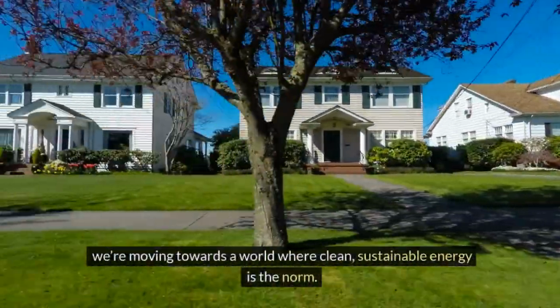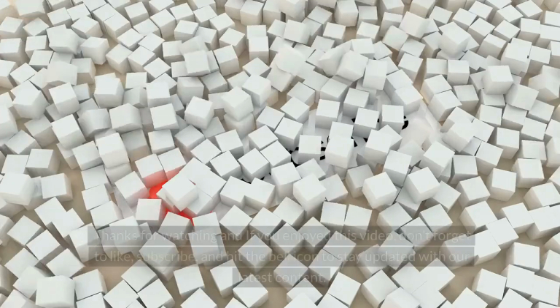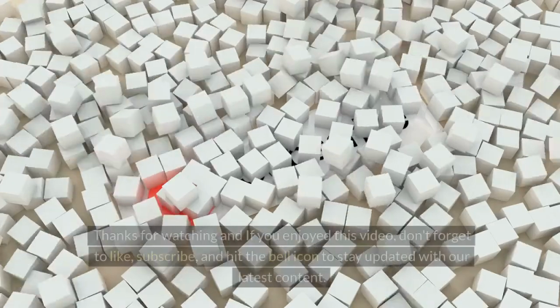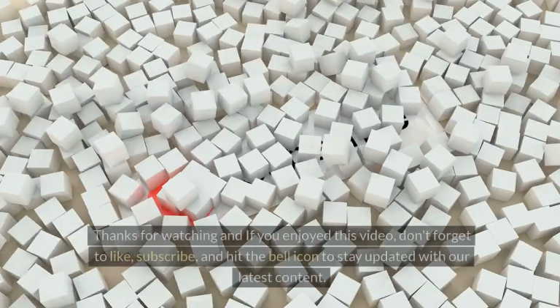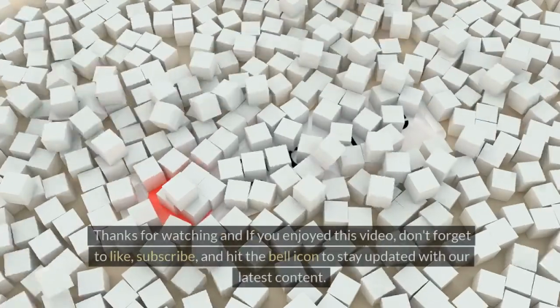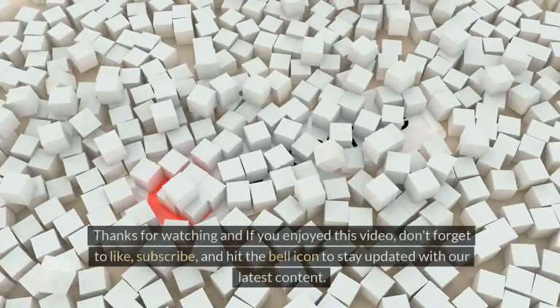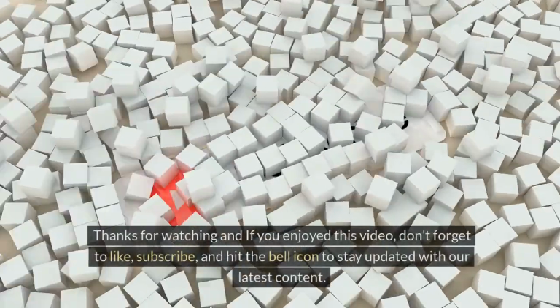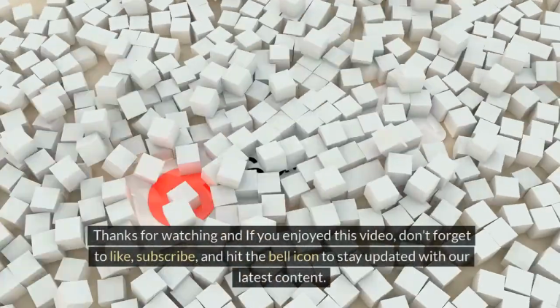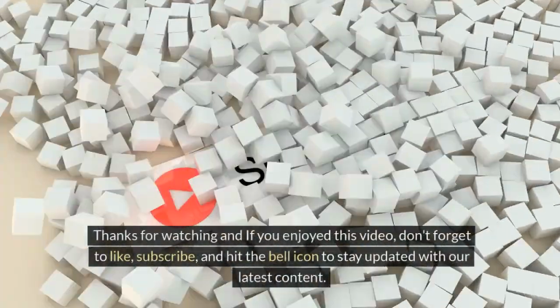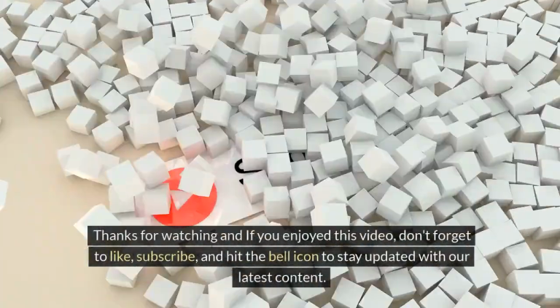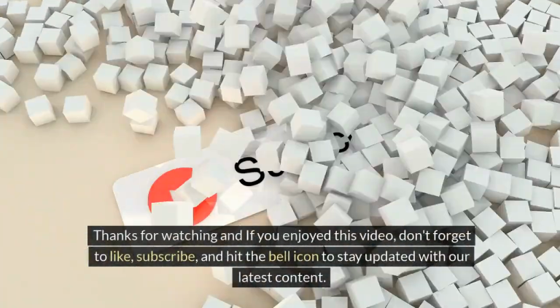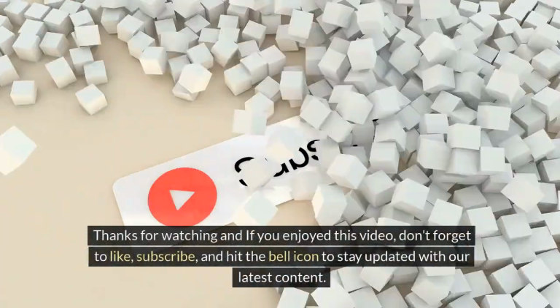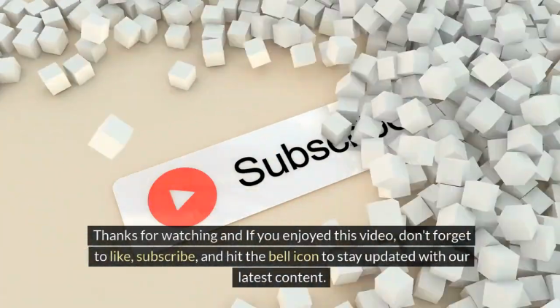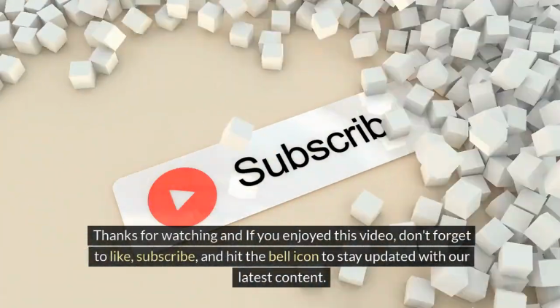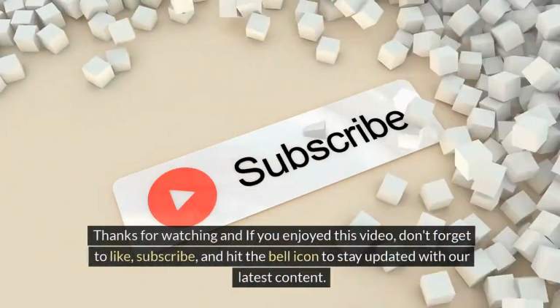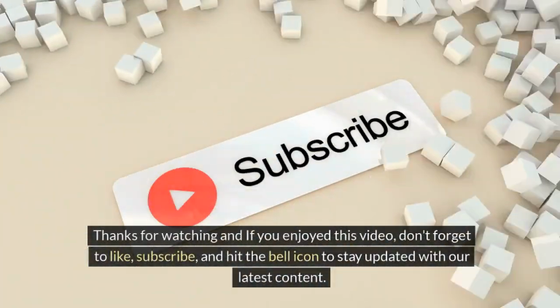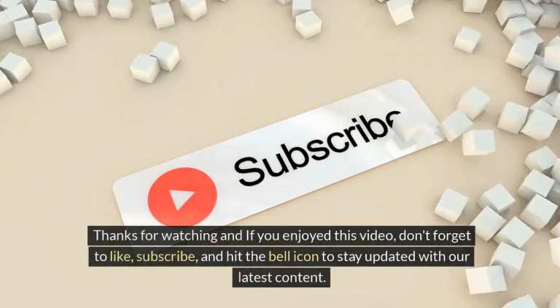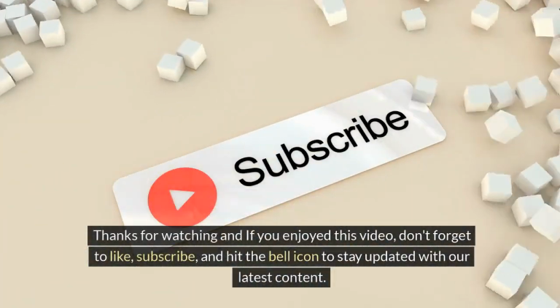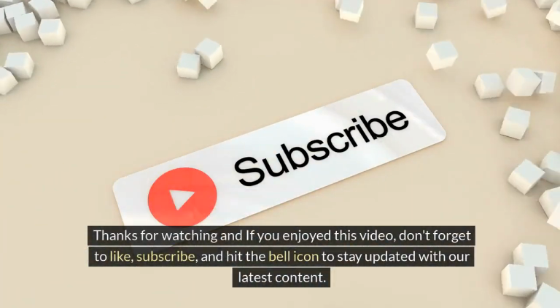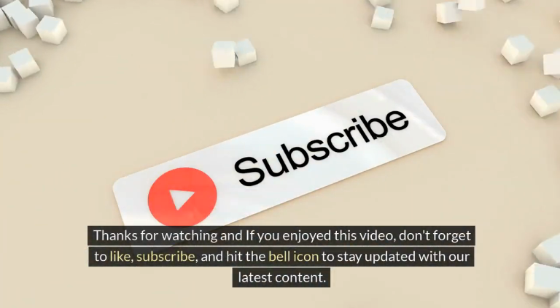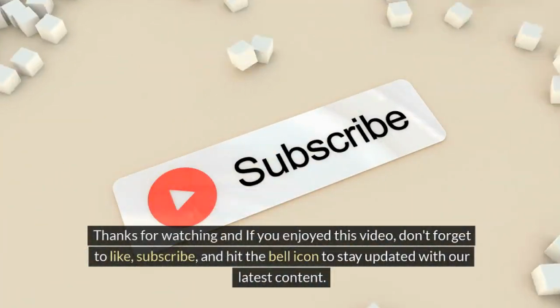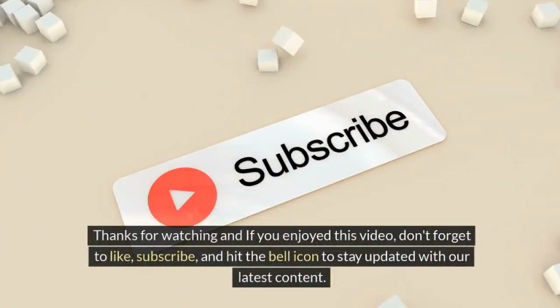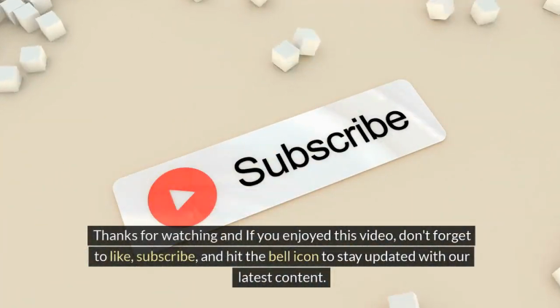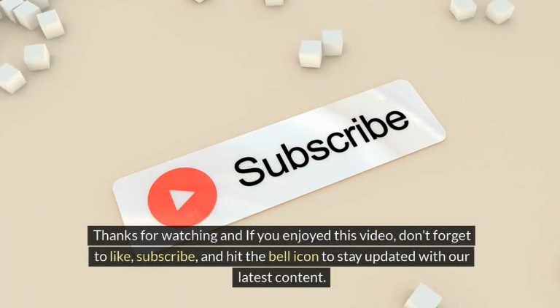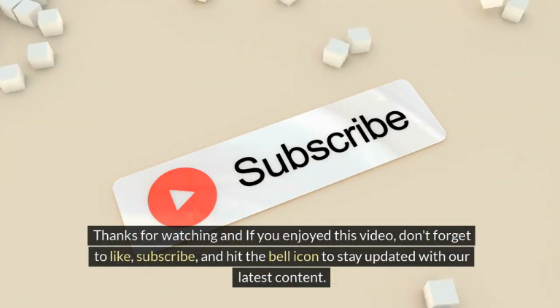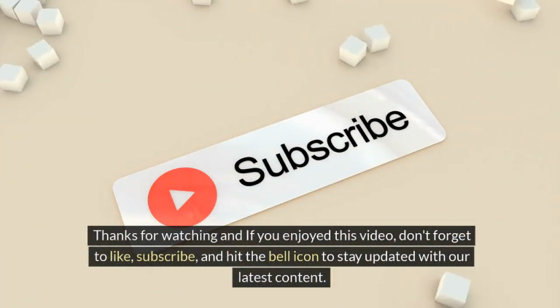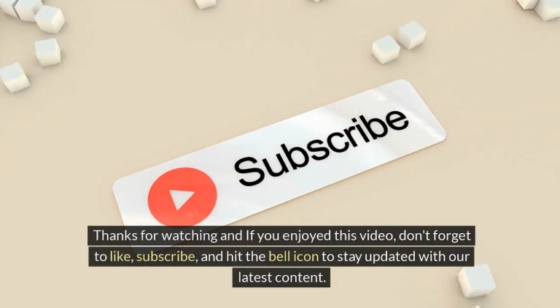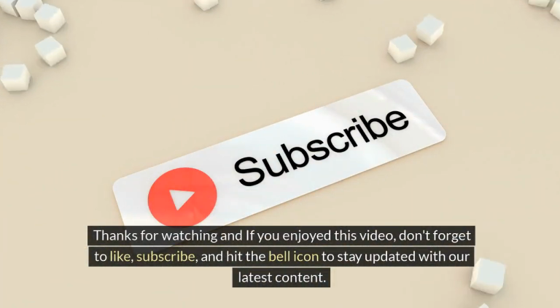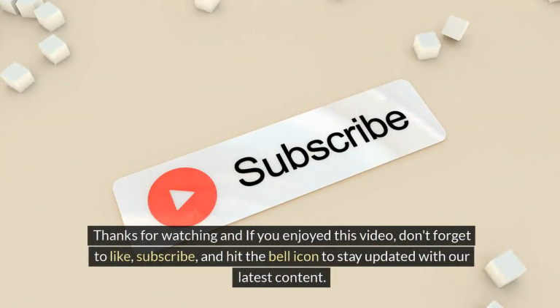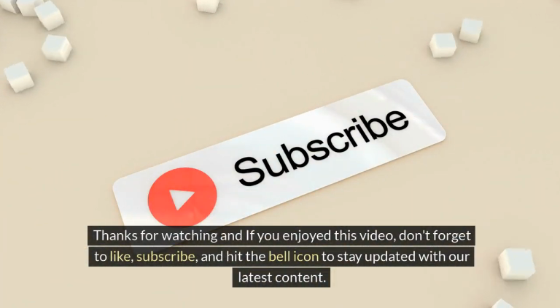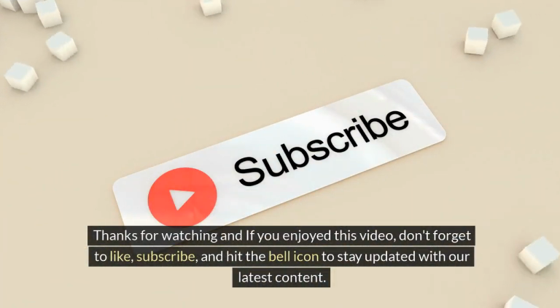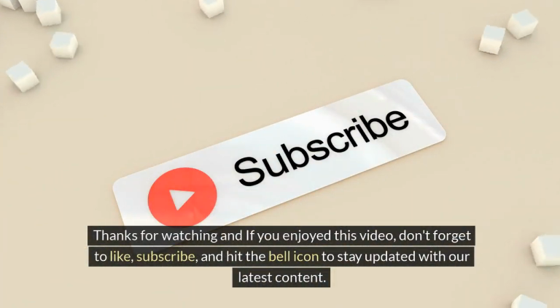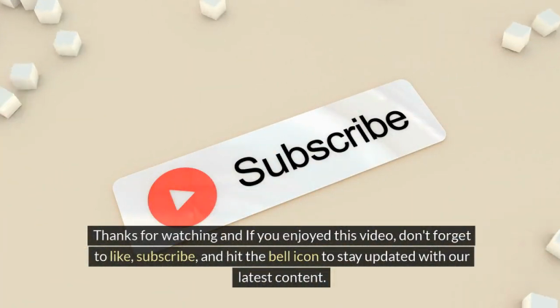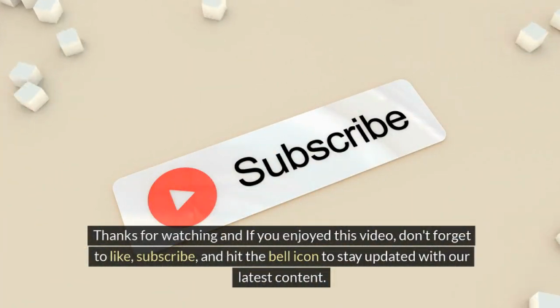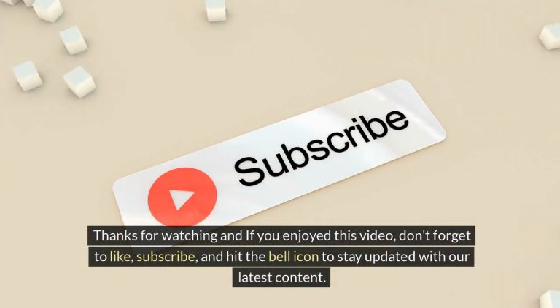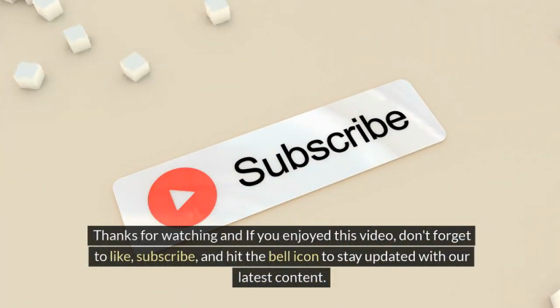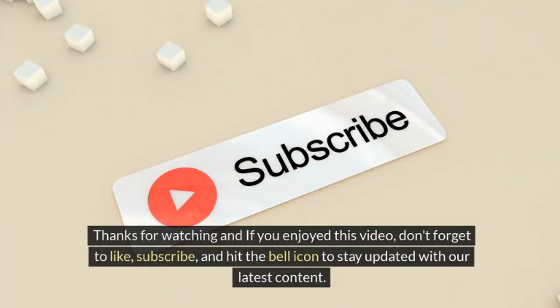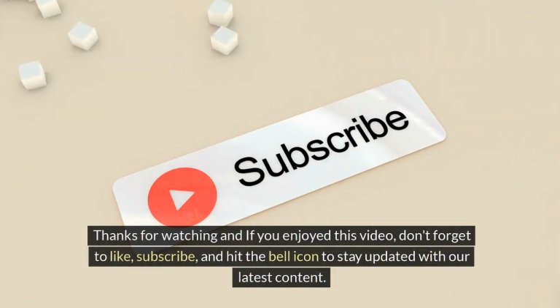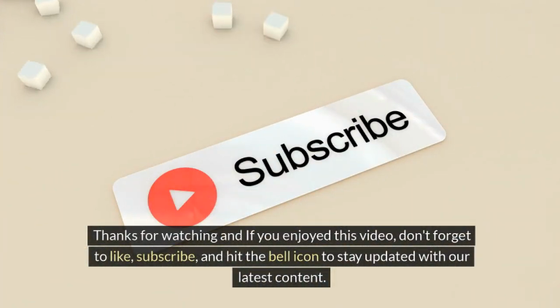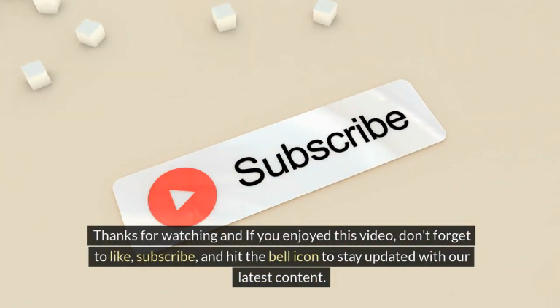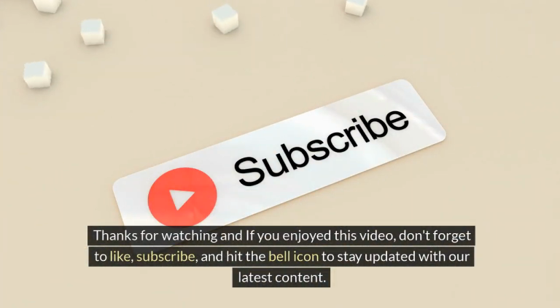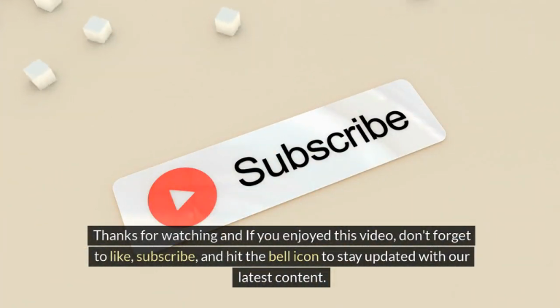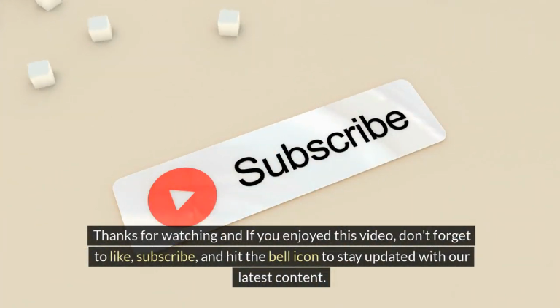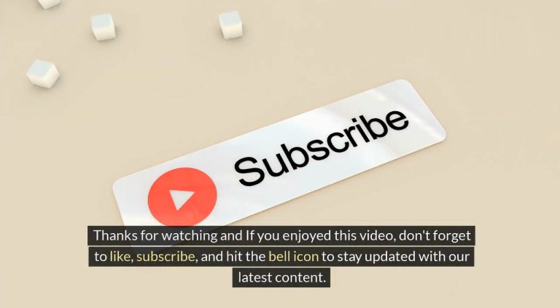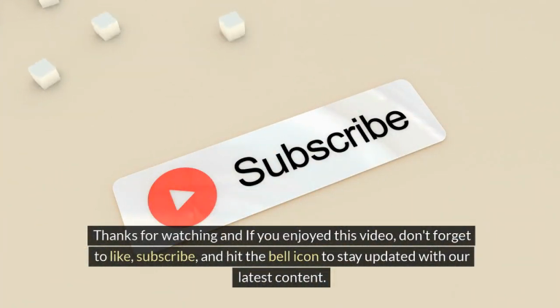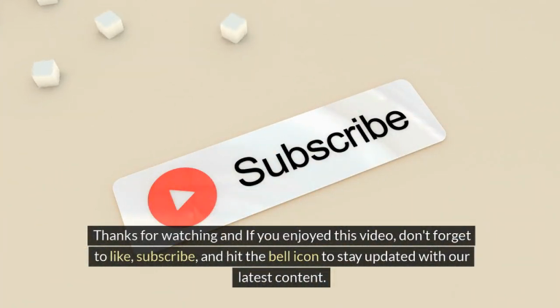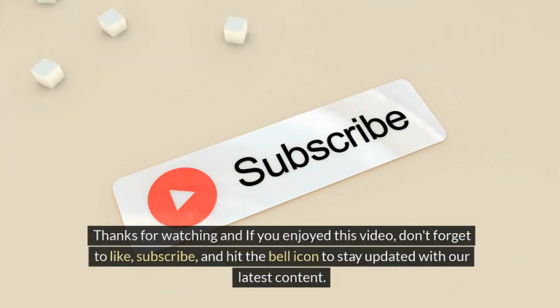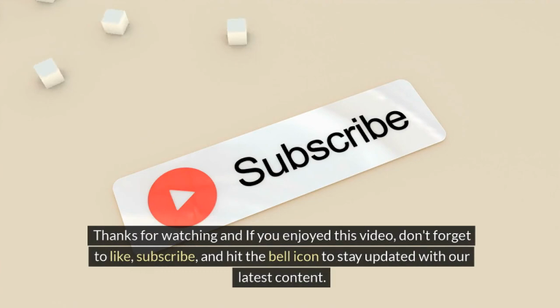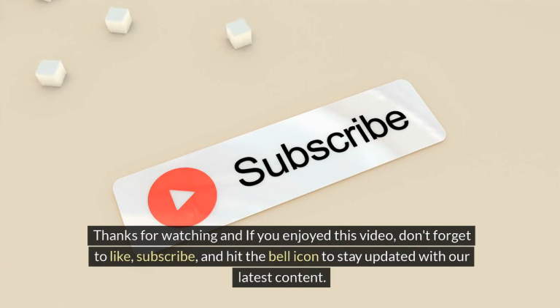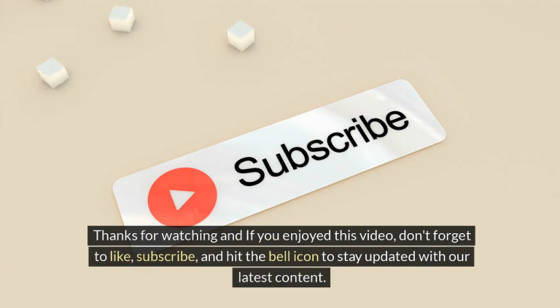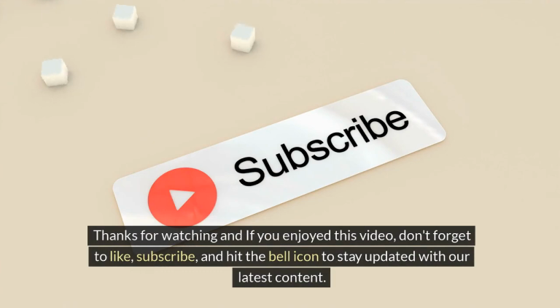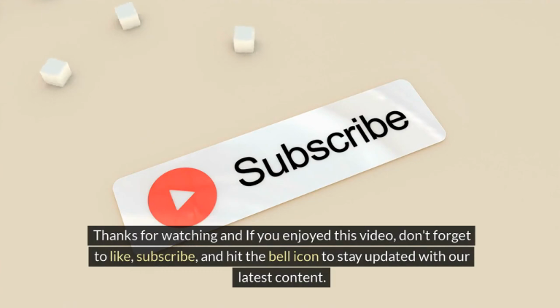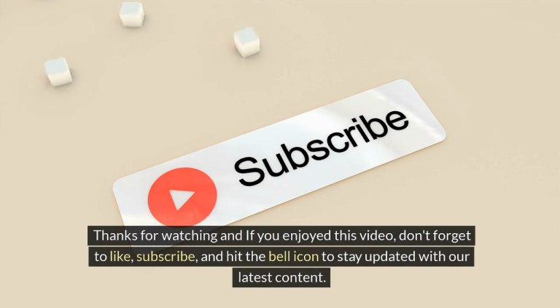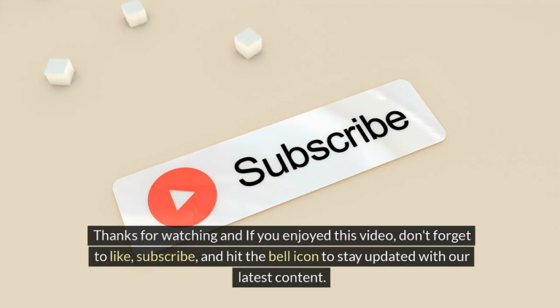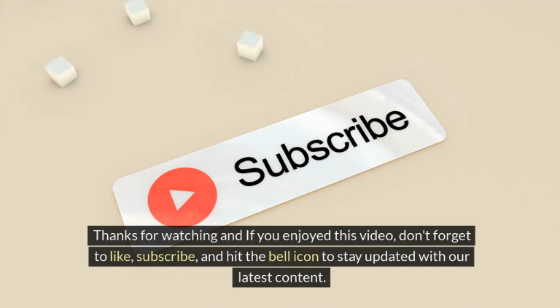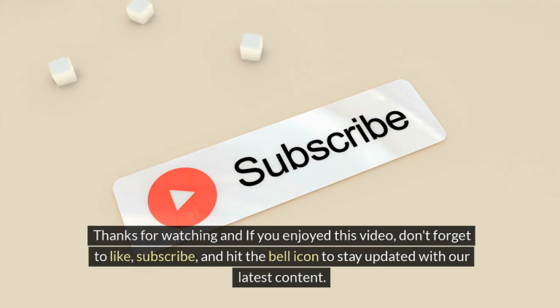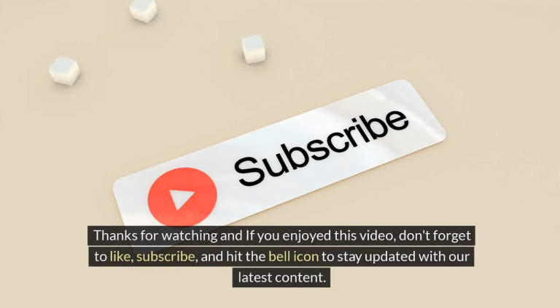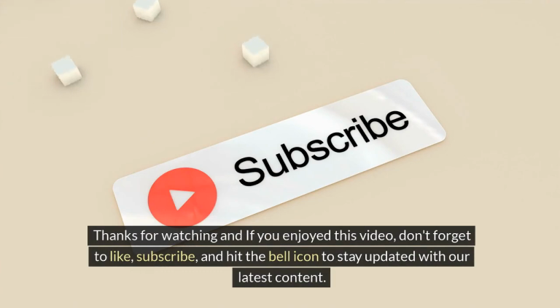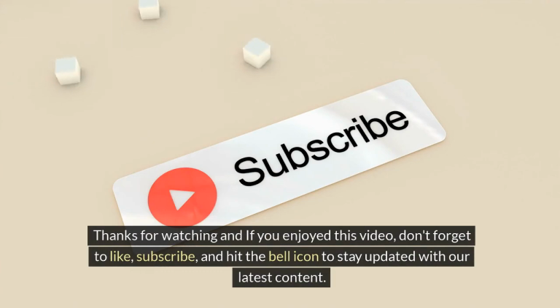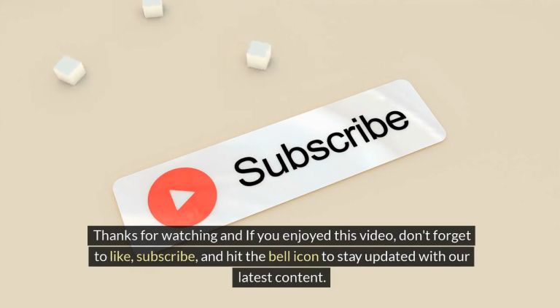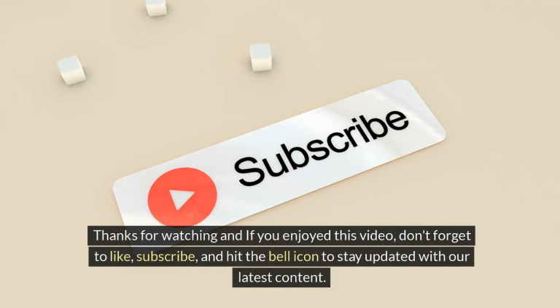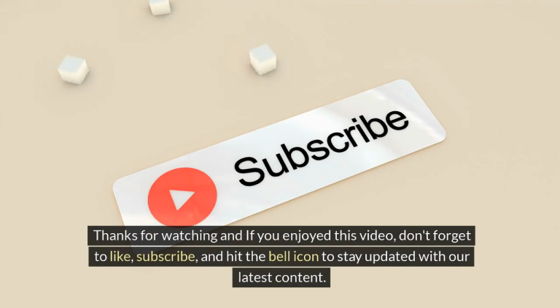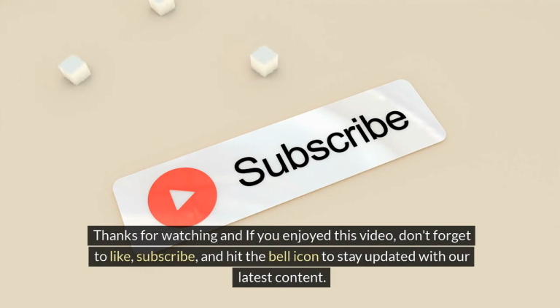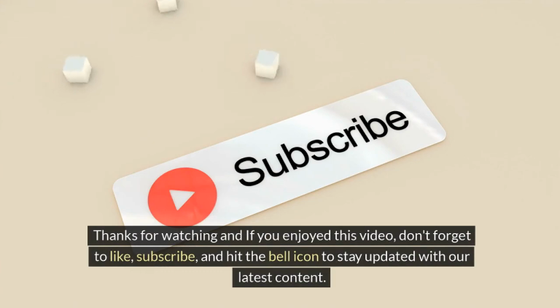Thanks for watching! If you enjoyed this video, don't forget to like, subscribe, and hit the bell icon to stay updated with our latest content.